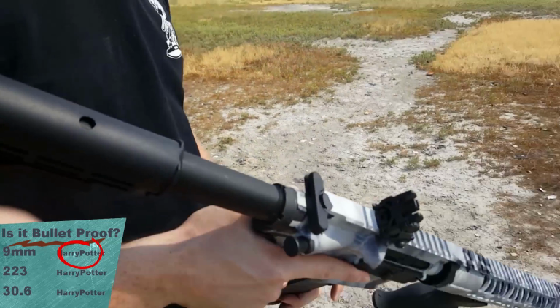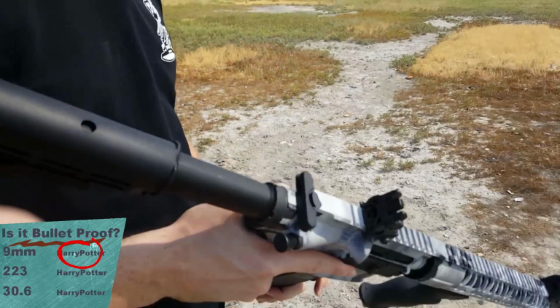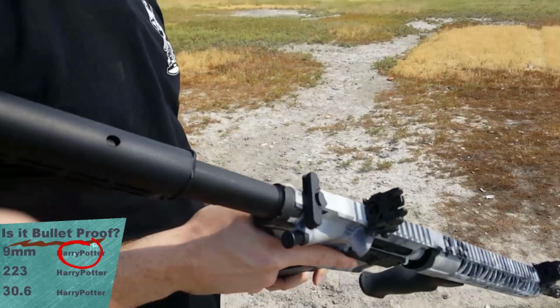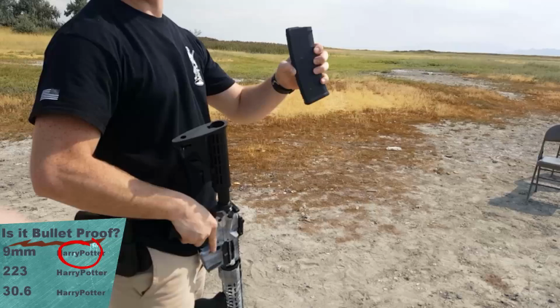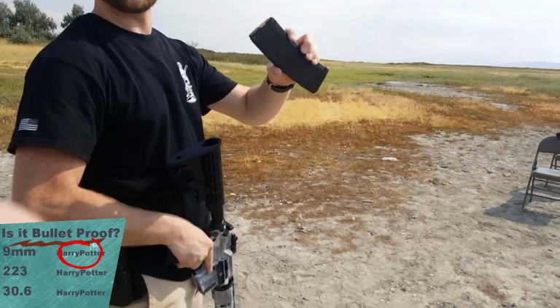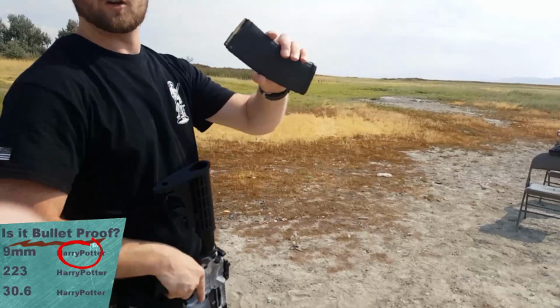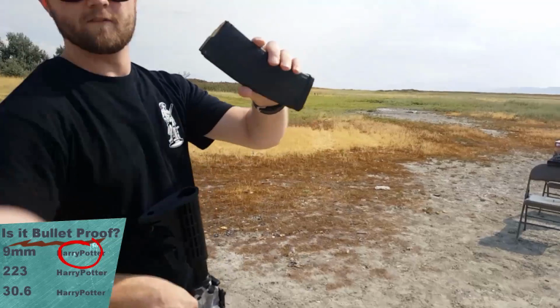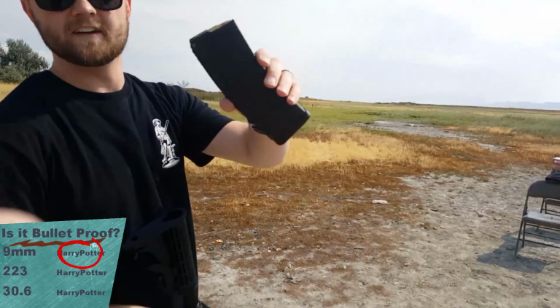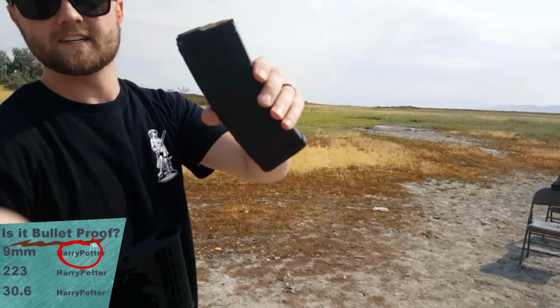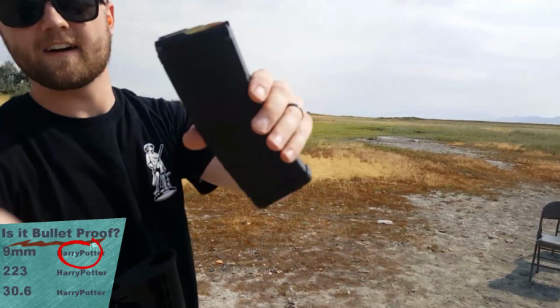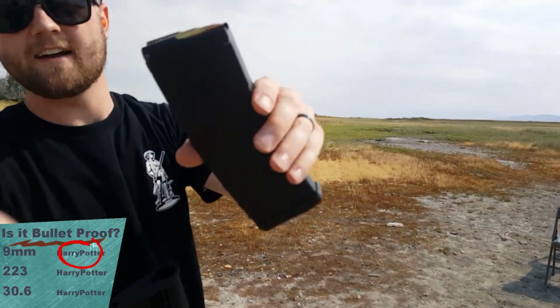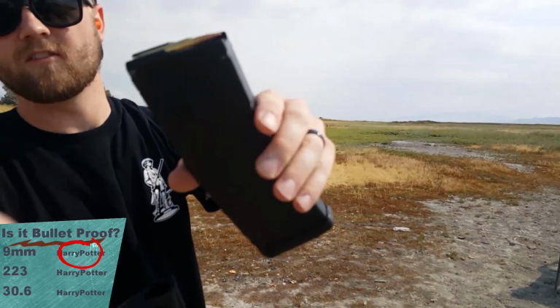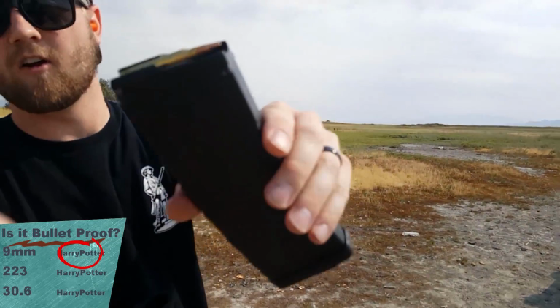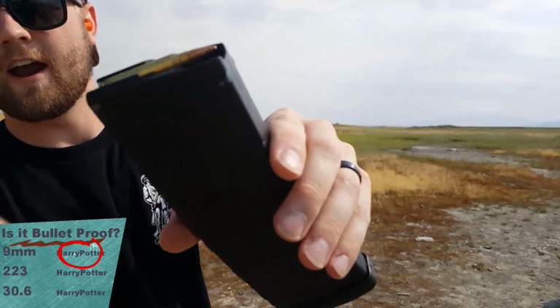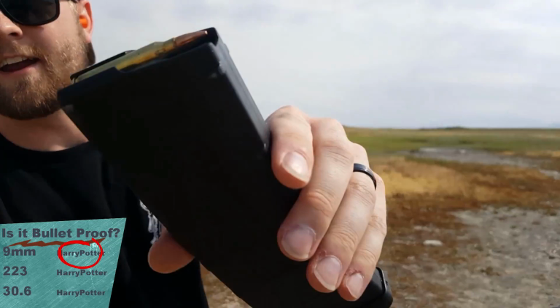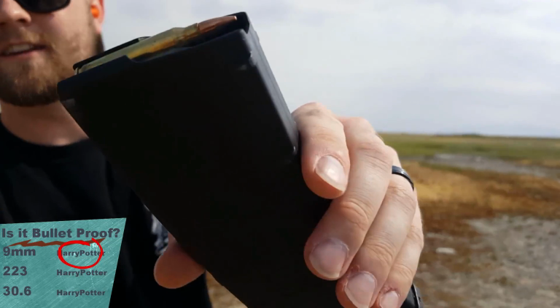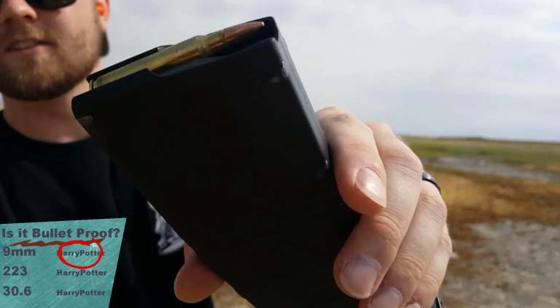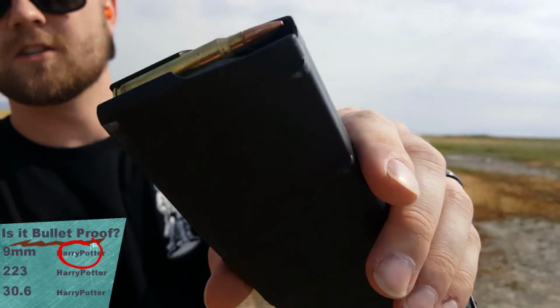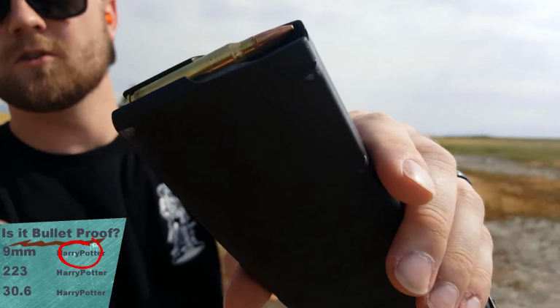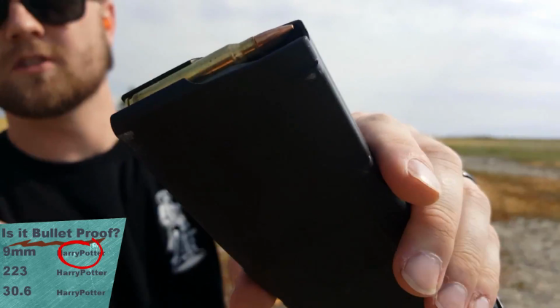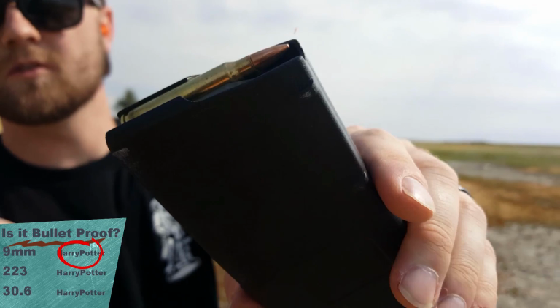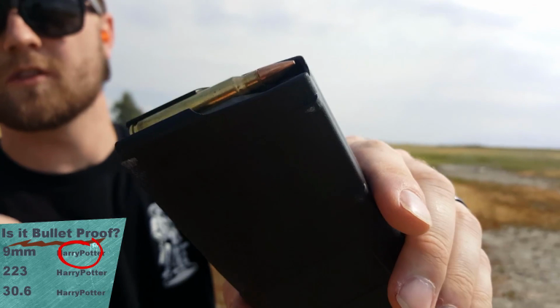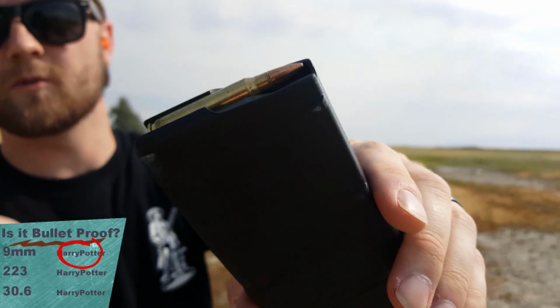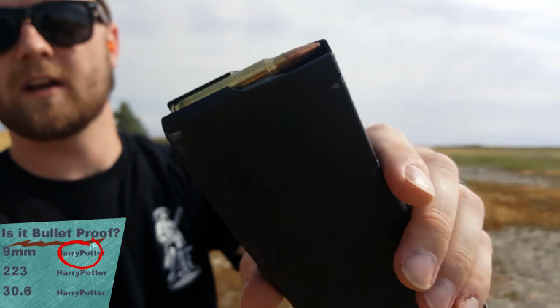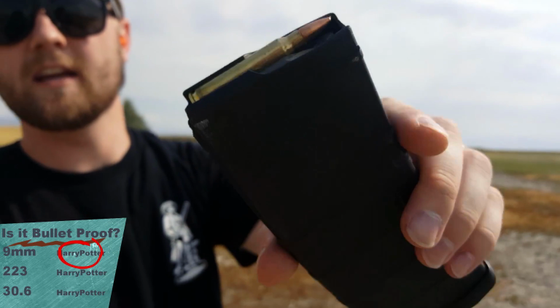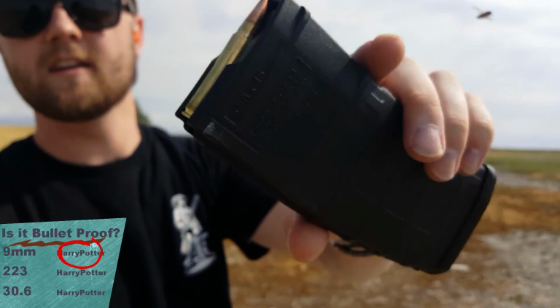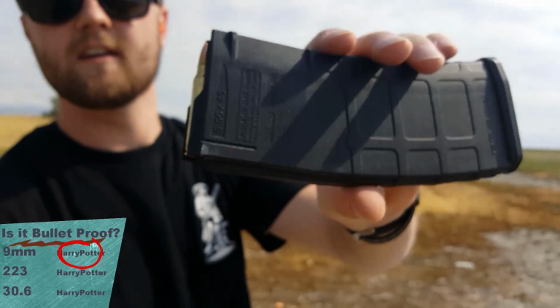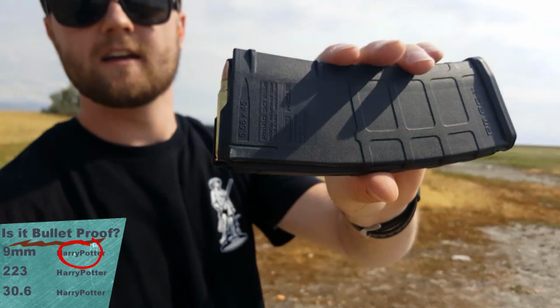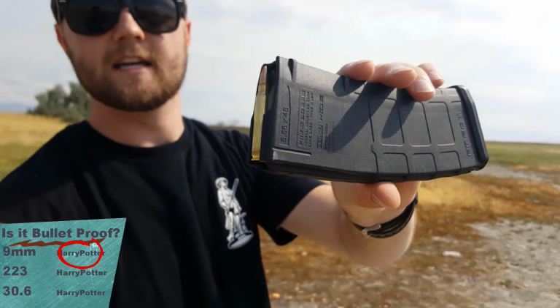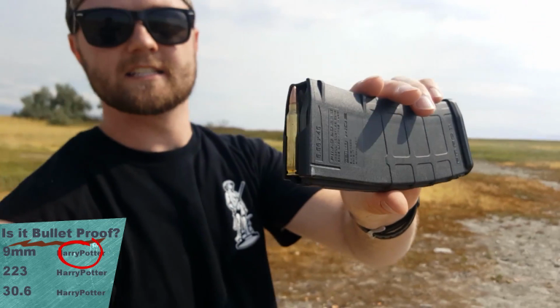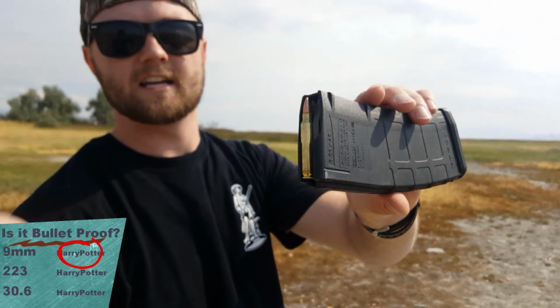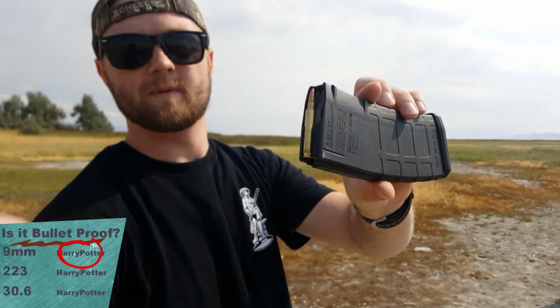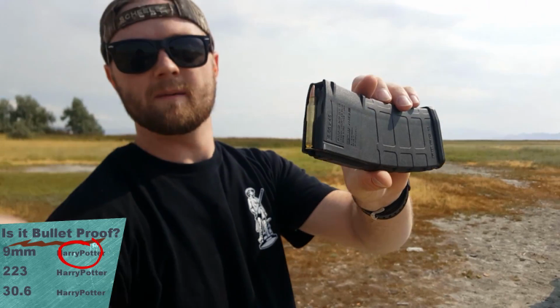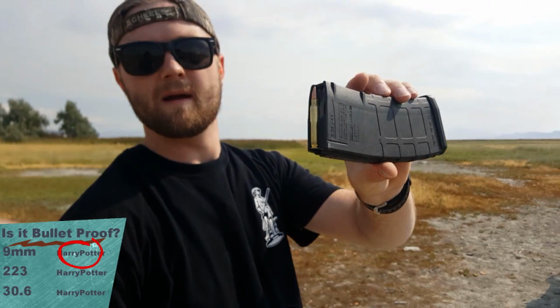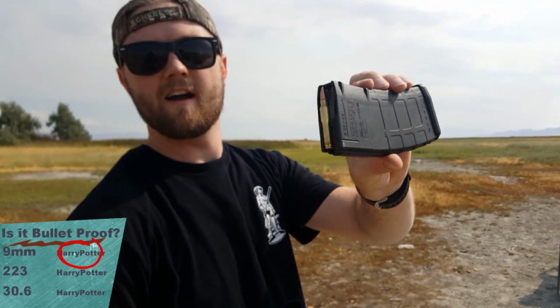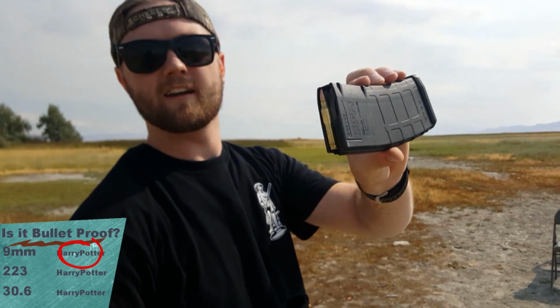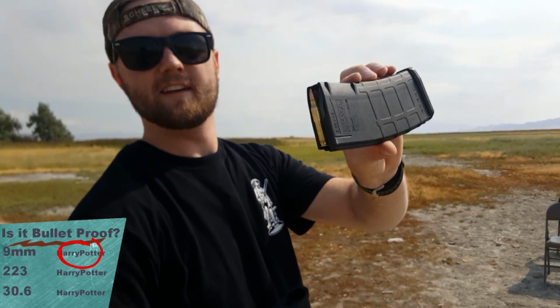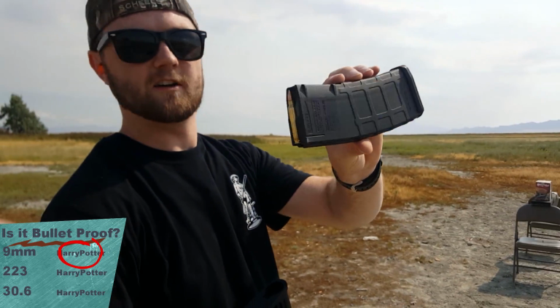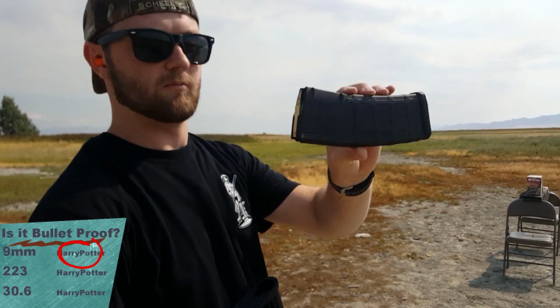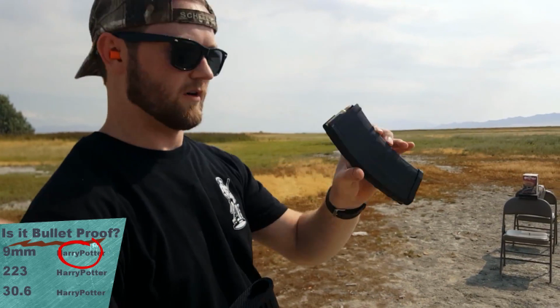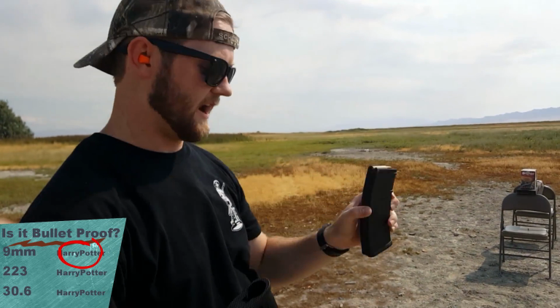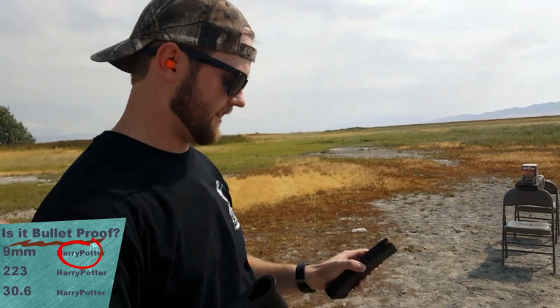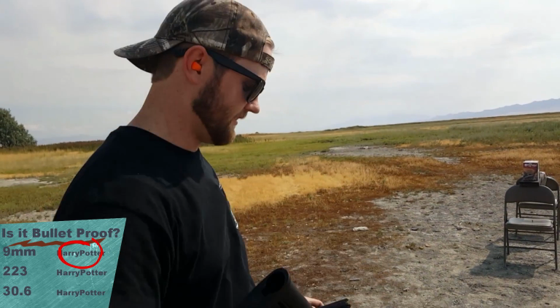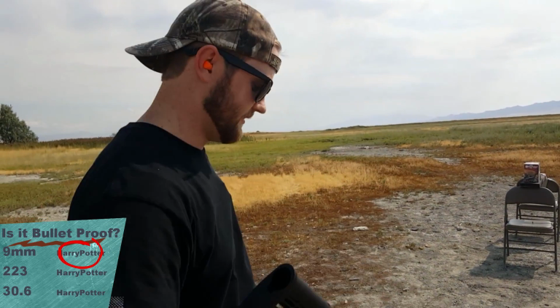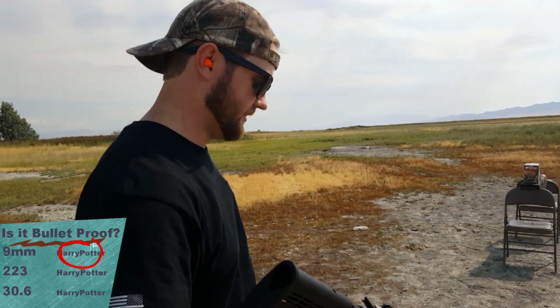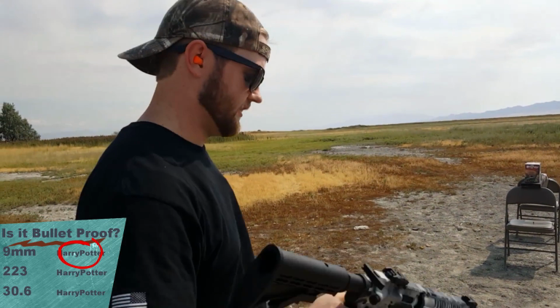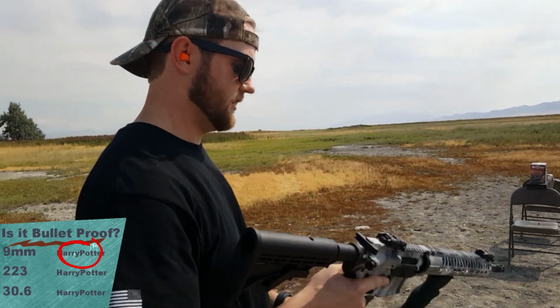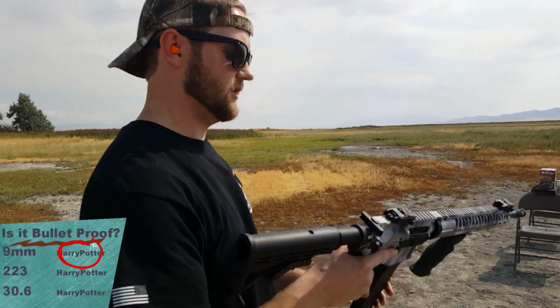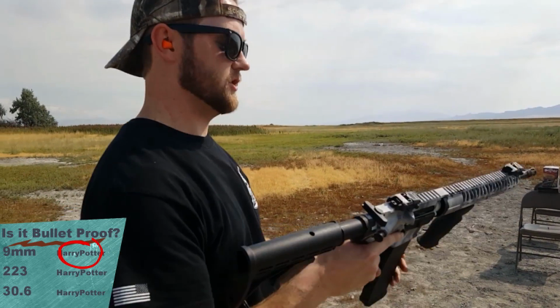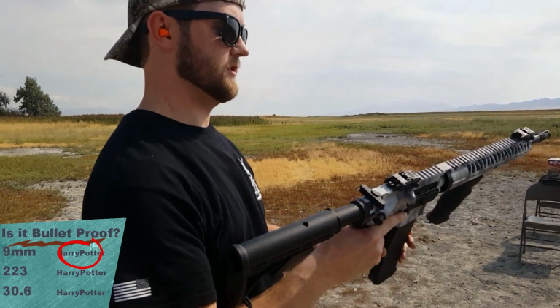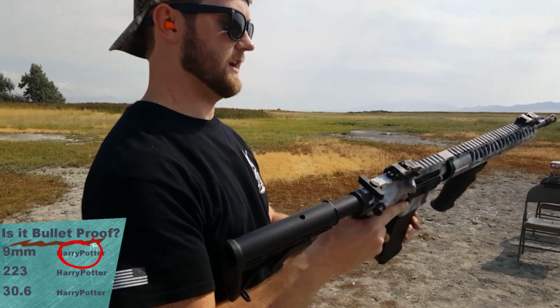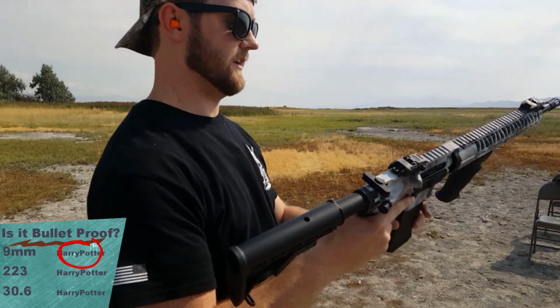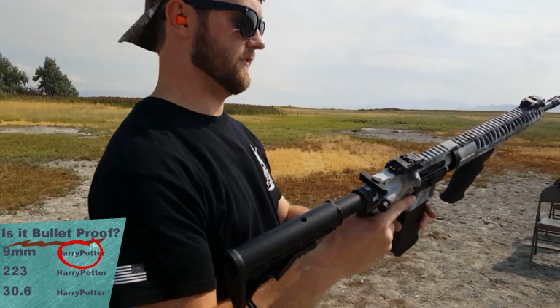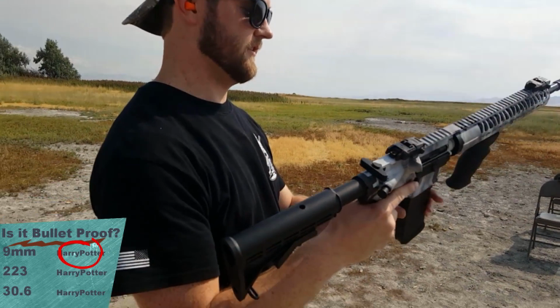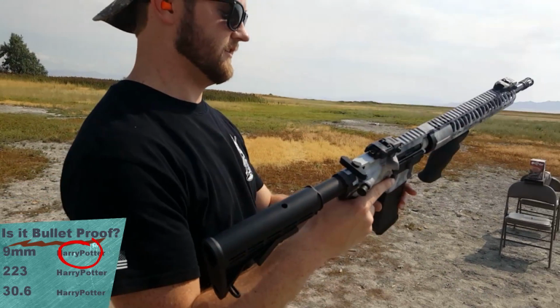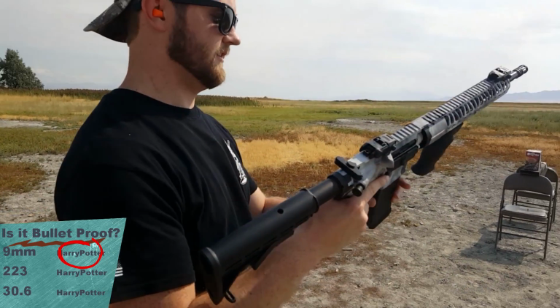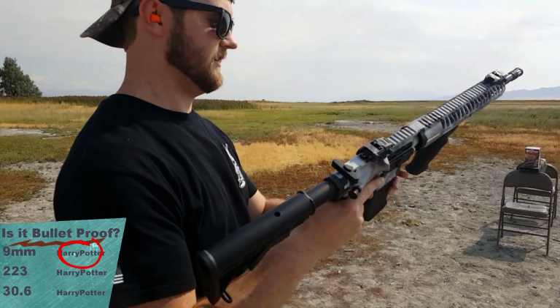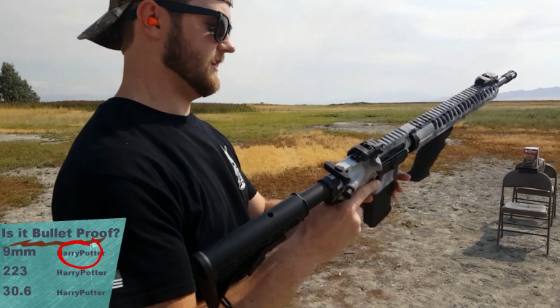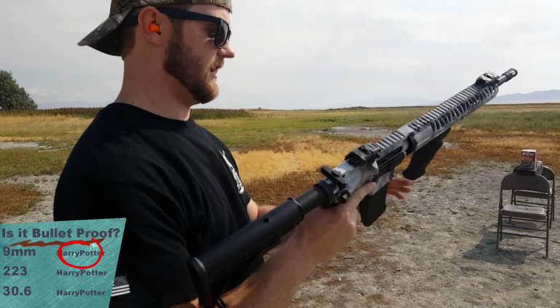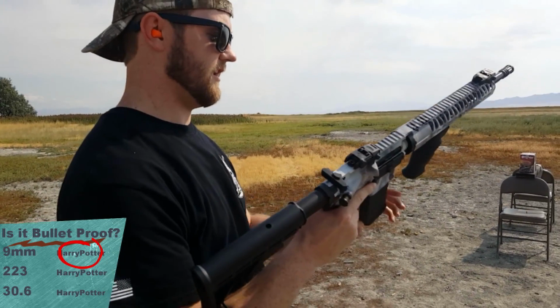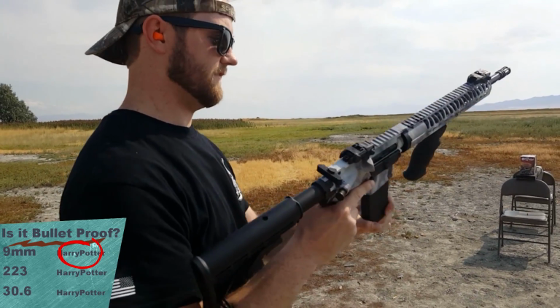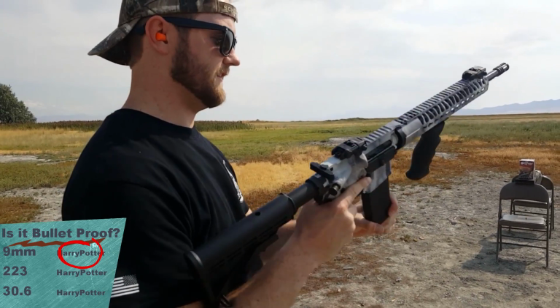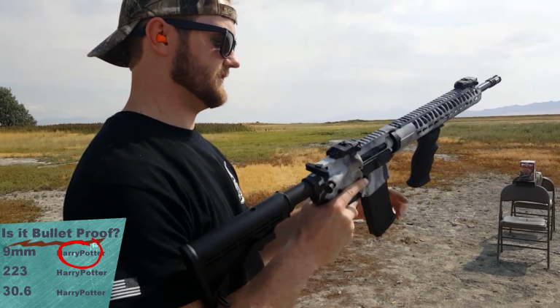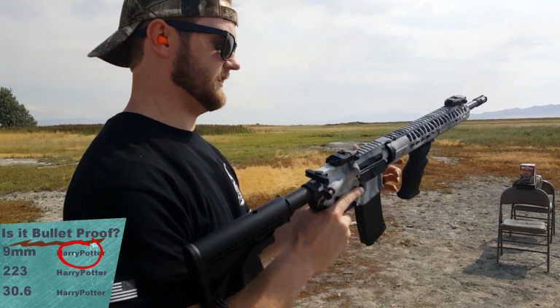Now we're going to do a 55 grain .223 — American Eagle brand — shooting out of an AR-15.